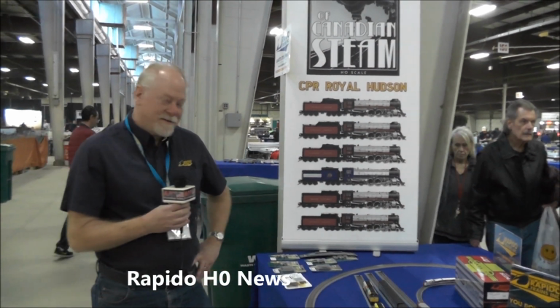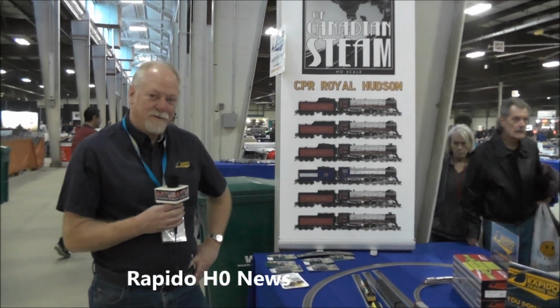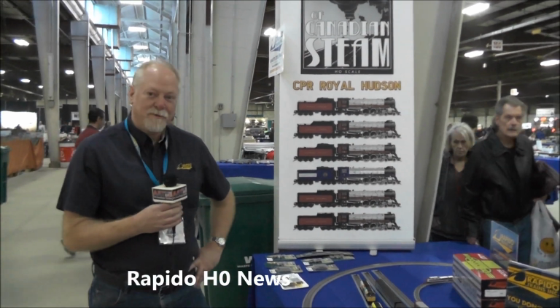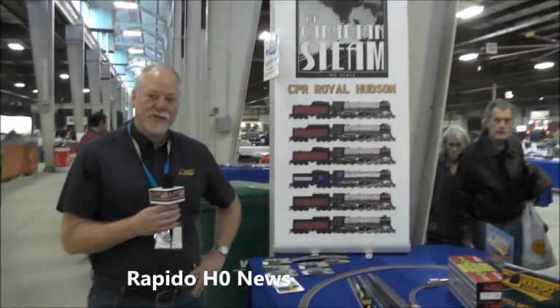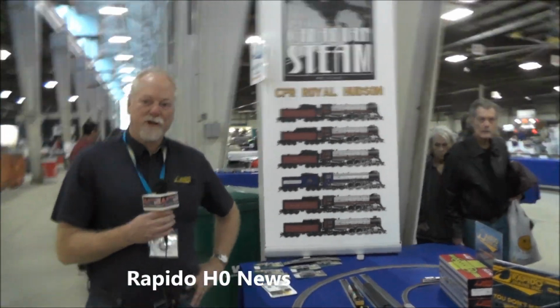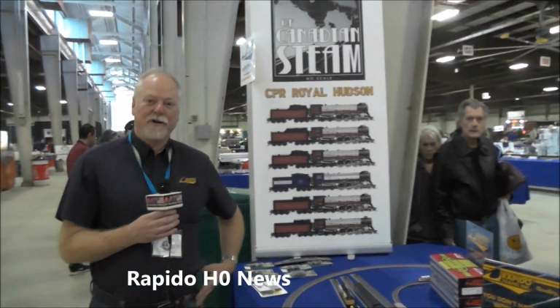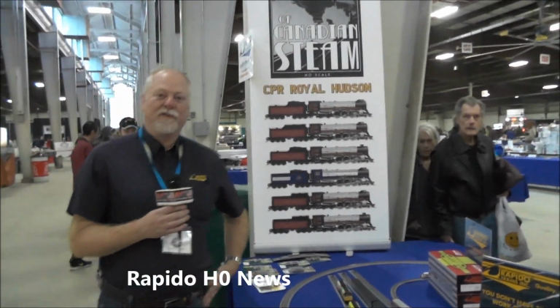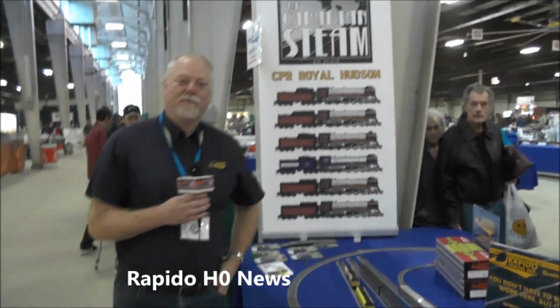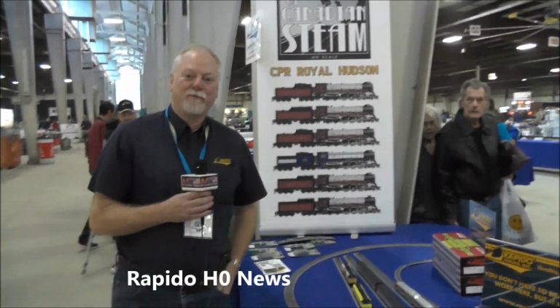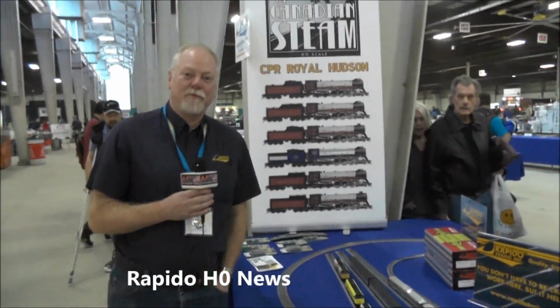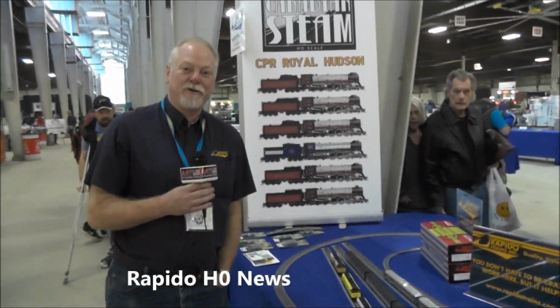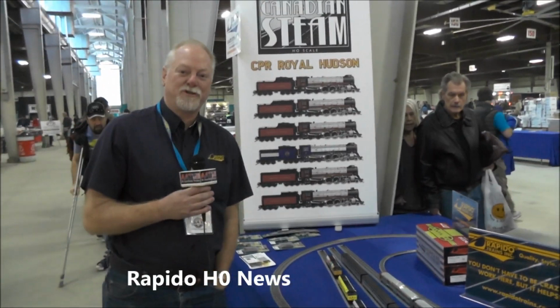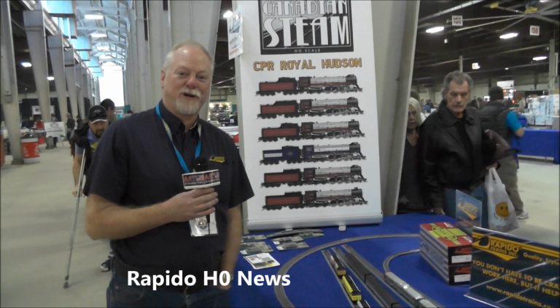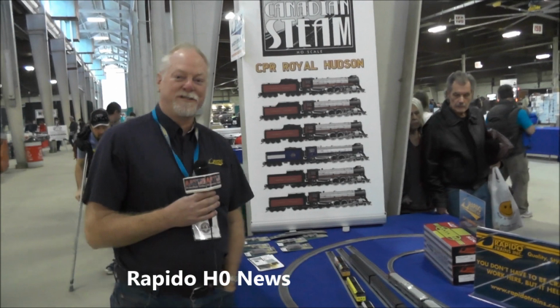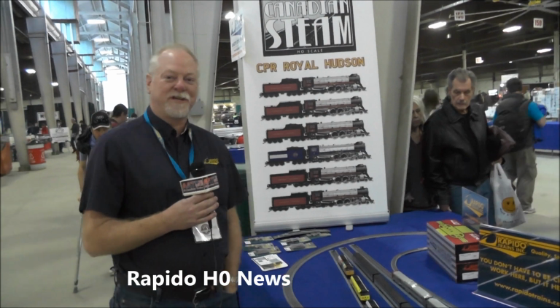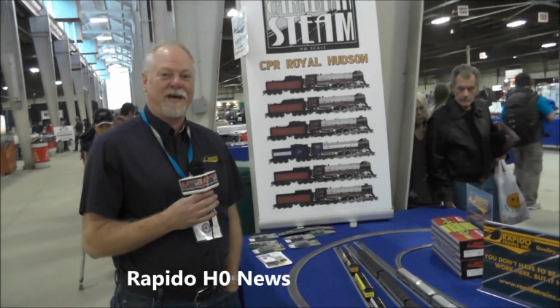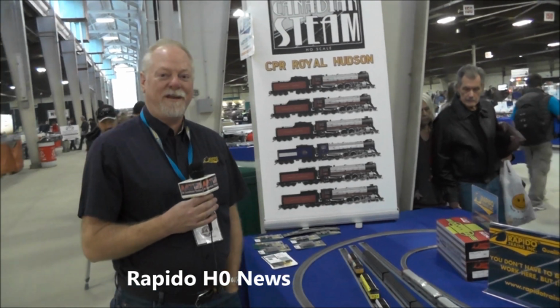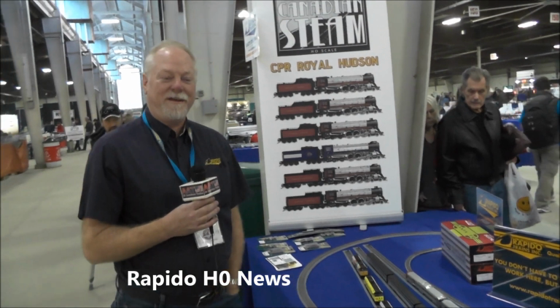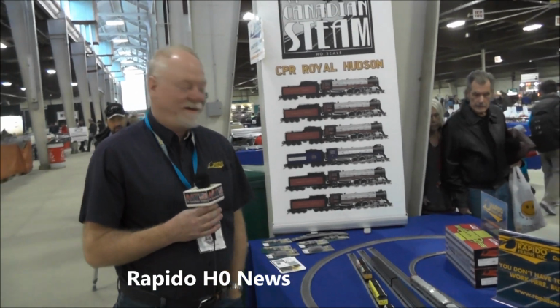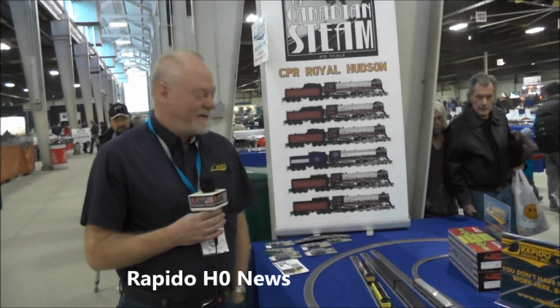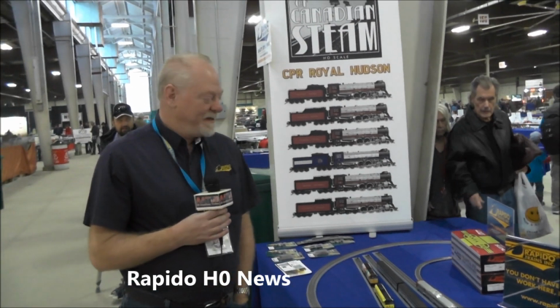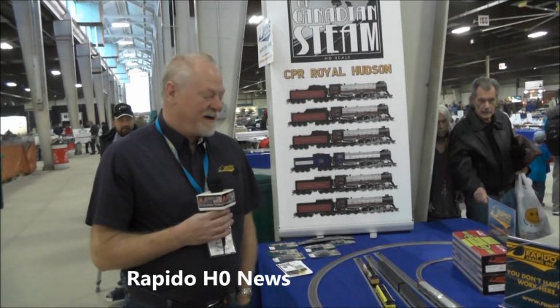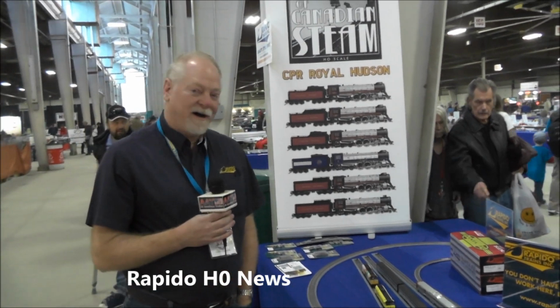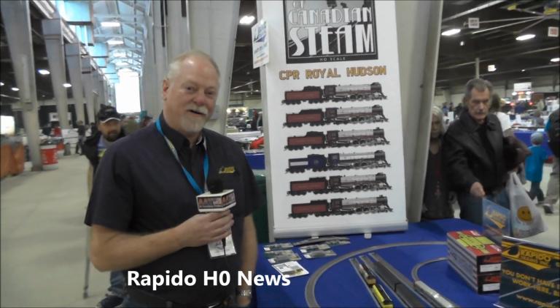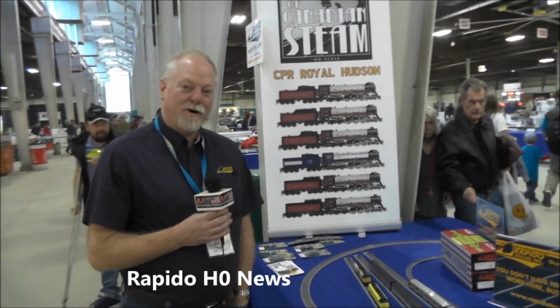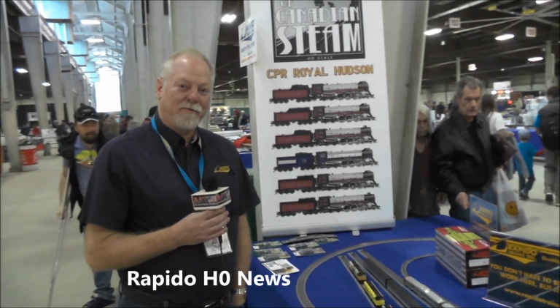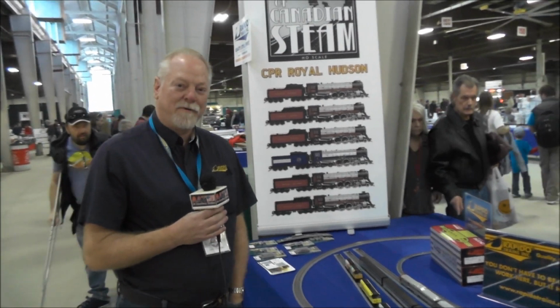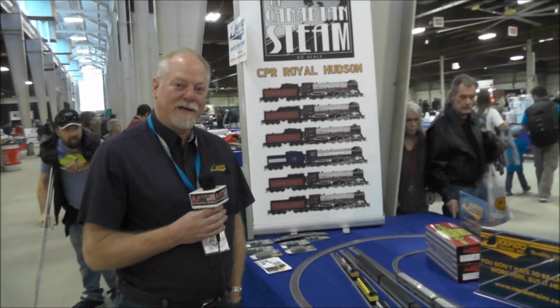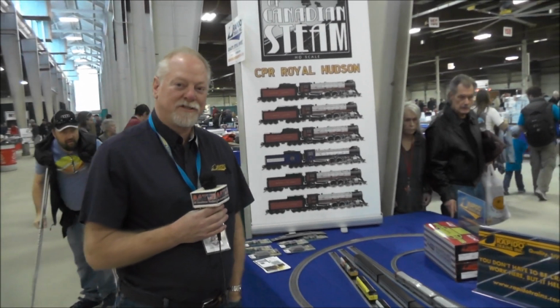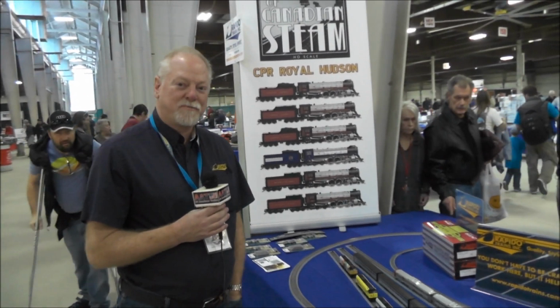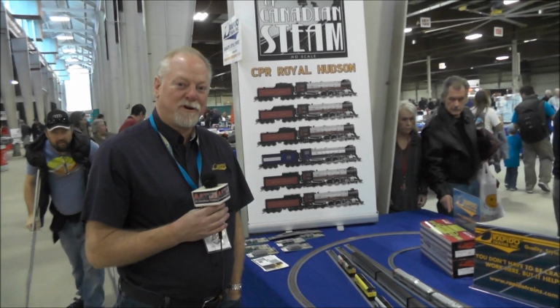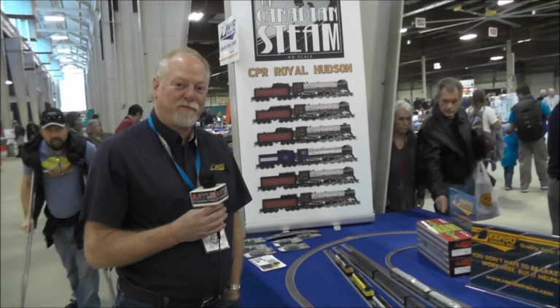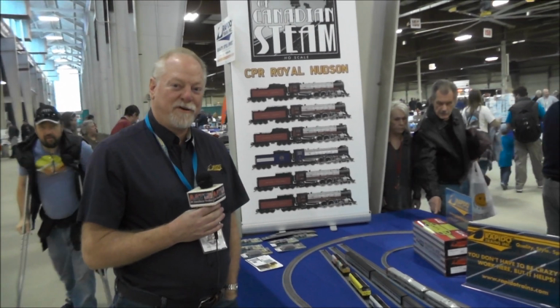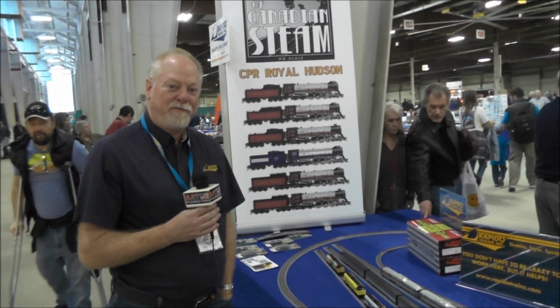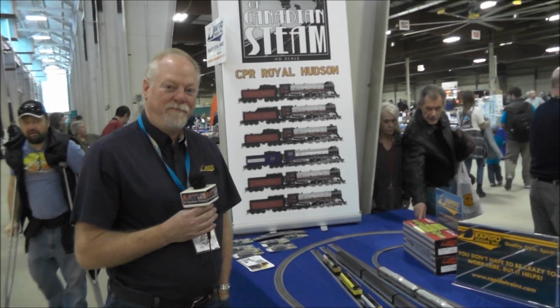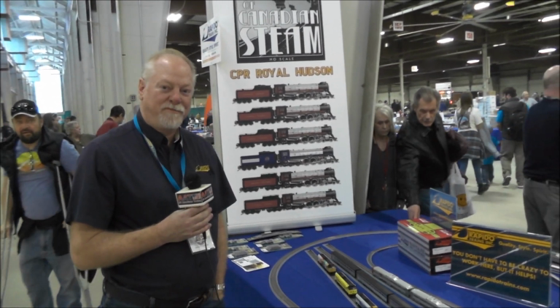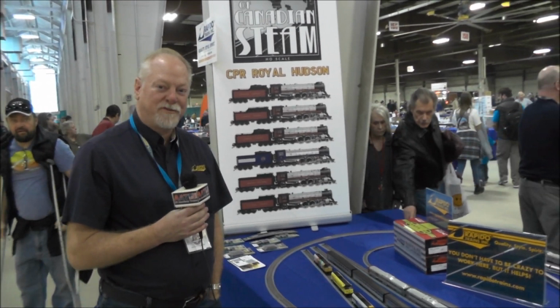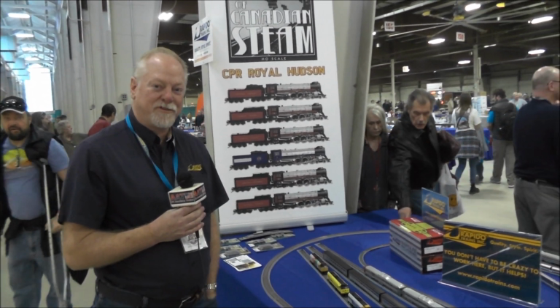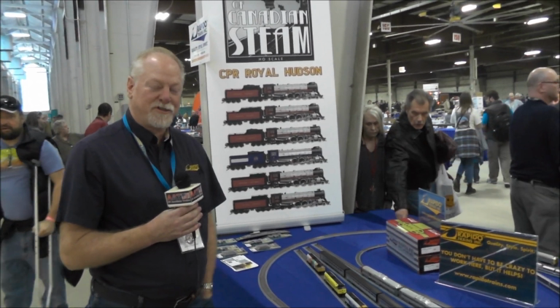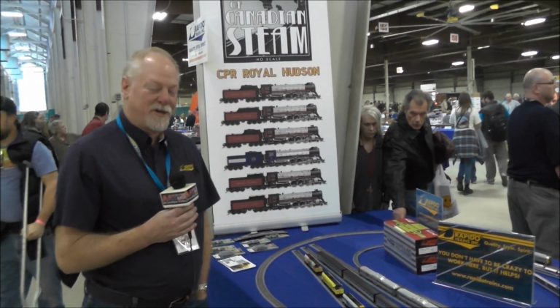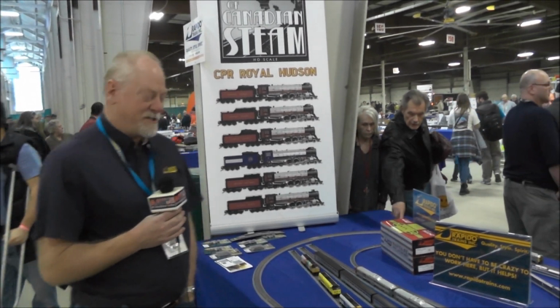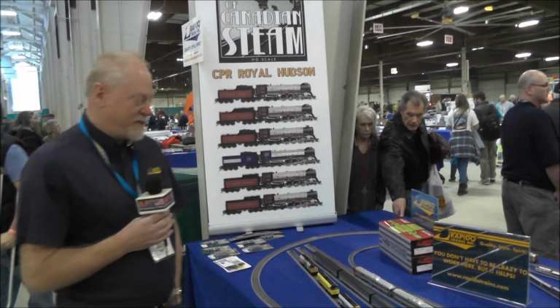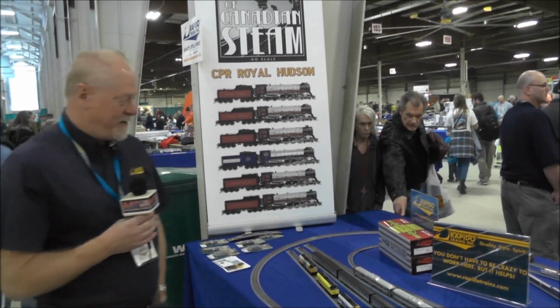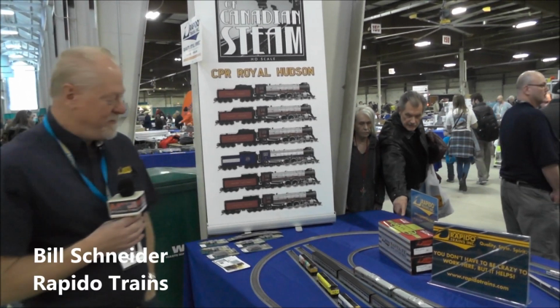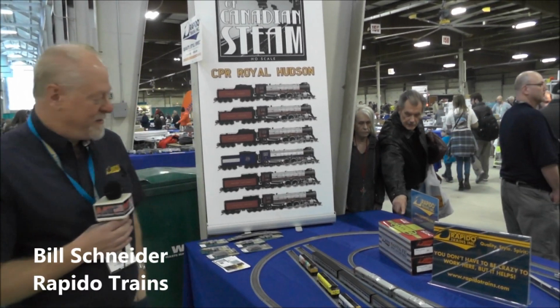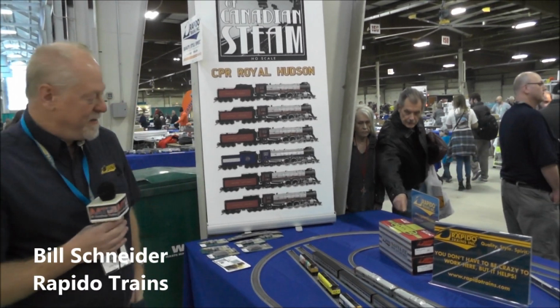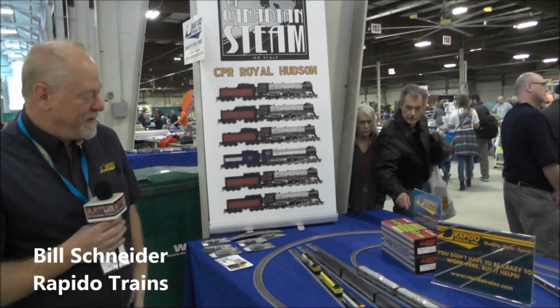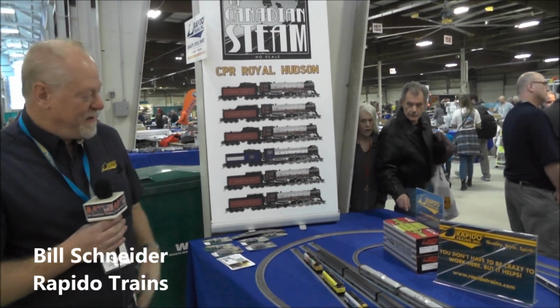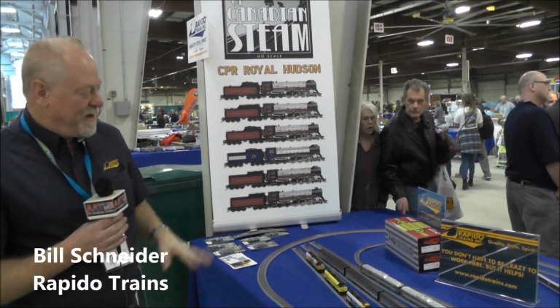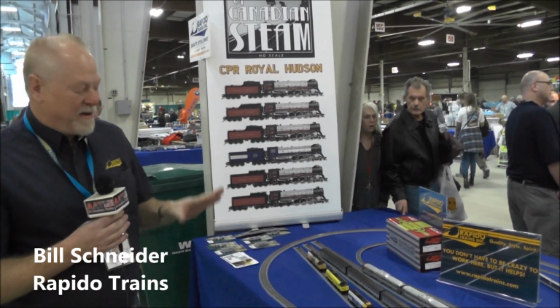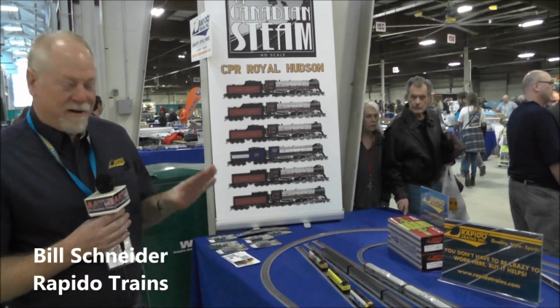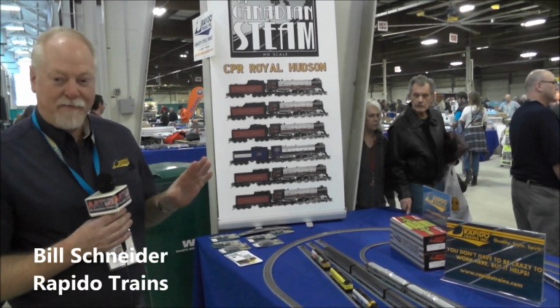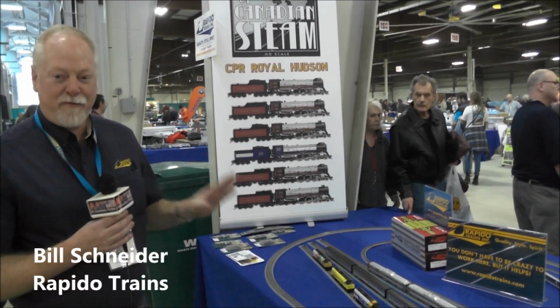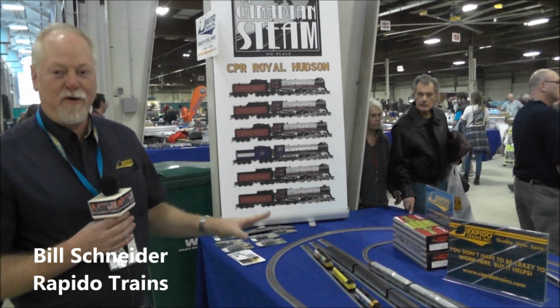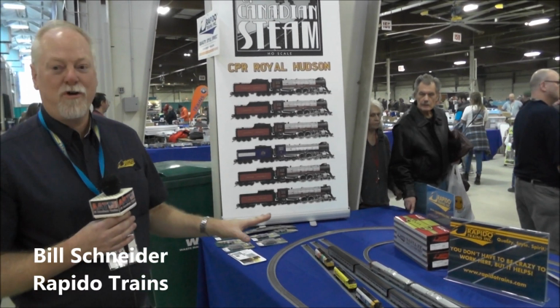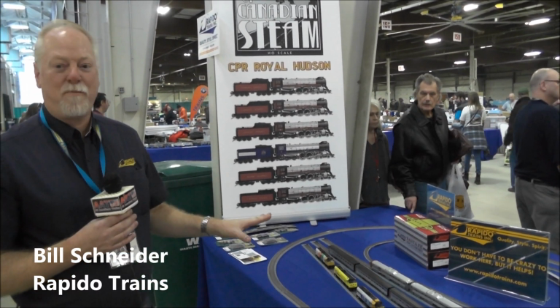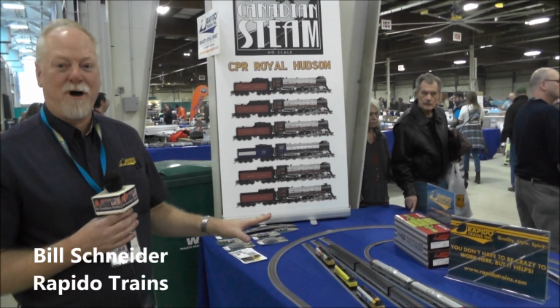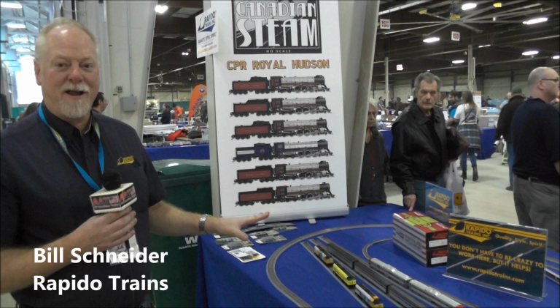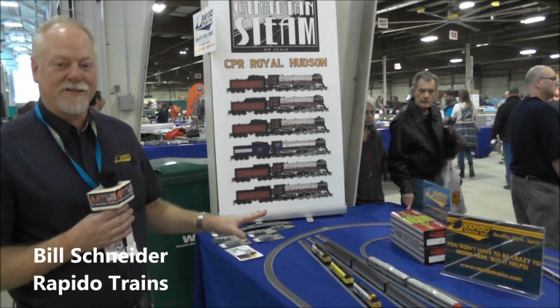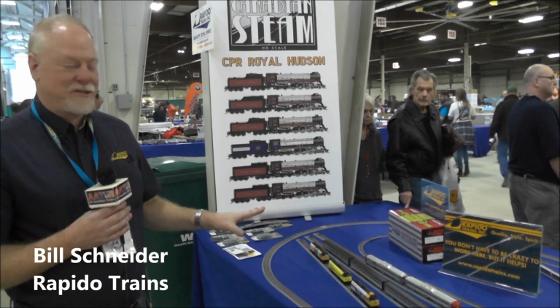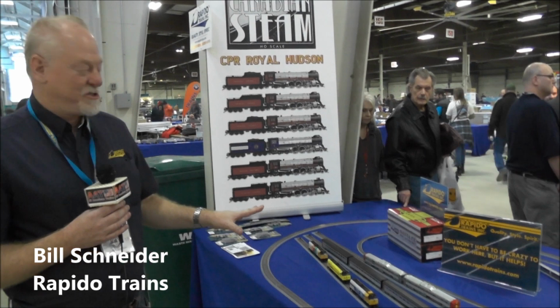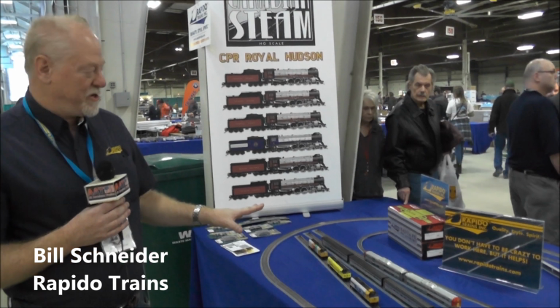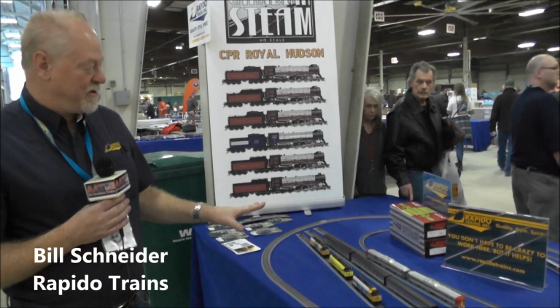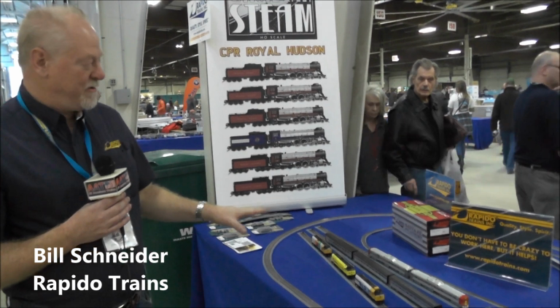Bill Schneider here from Rapido Trains again. Welcome back to Springfield. Good to see you guys again. I have a few new products this year.